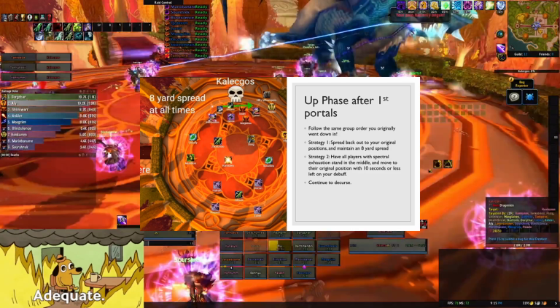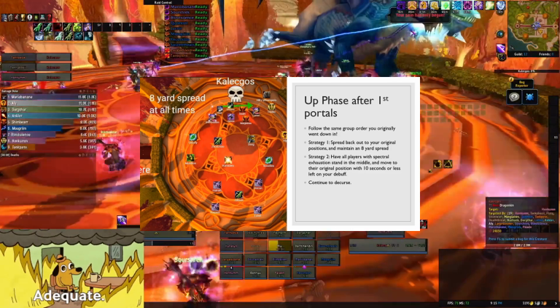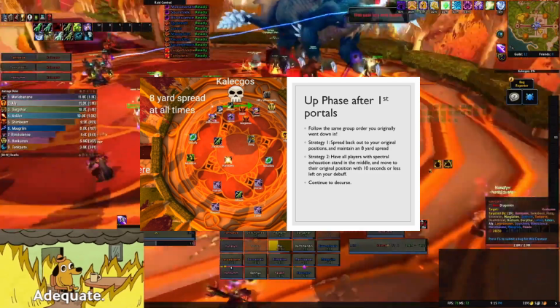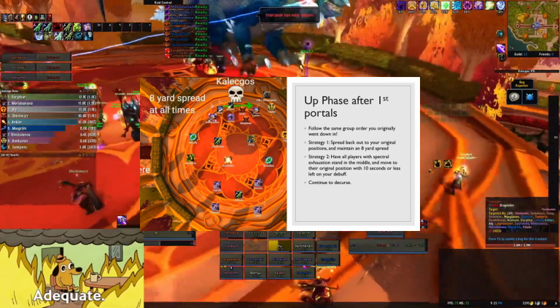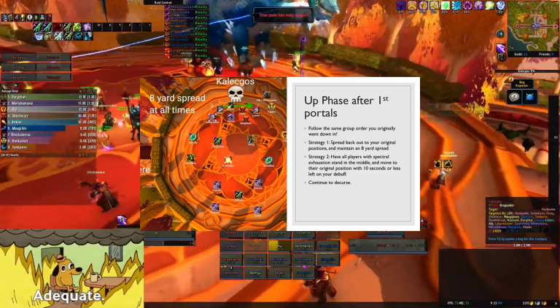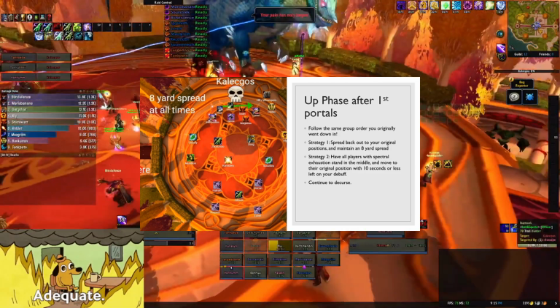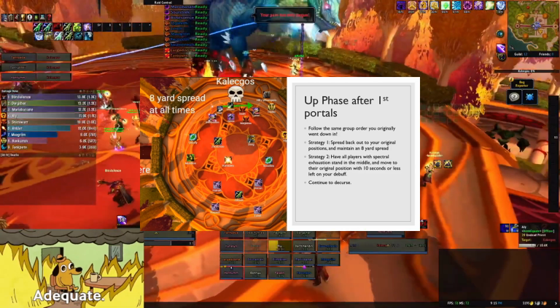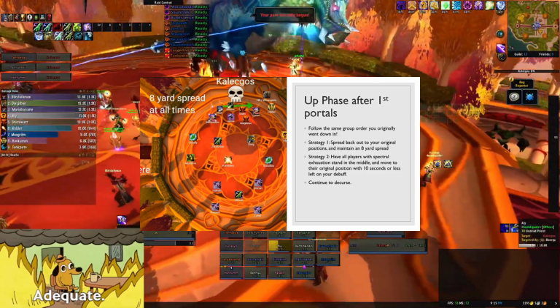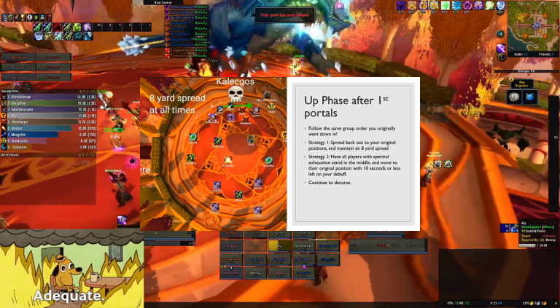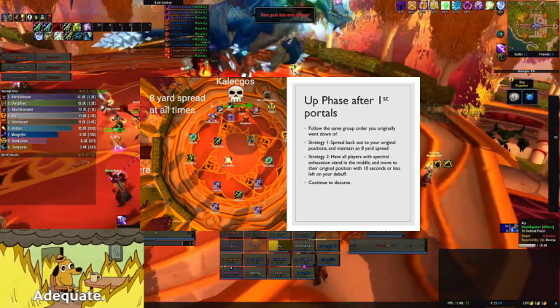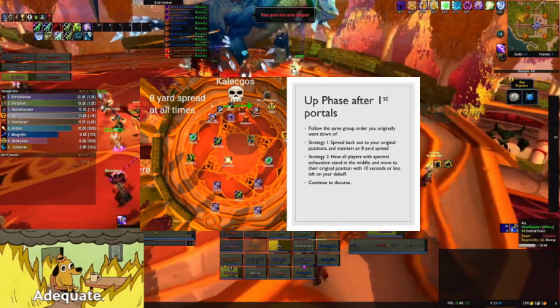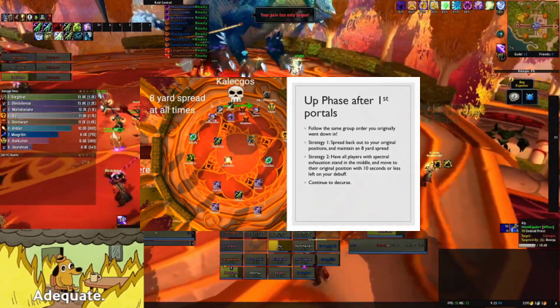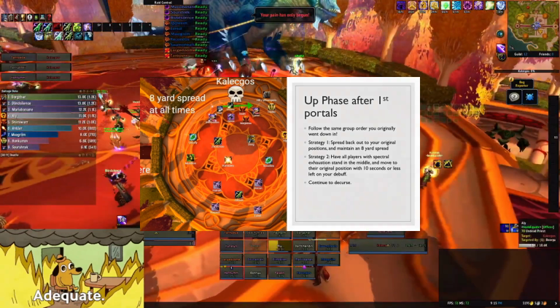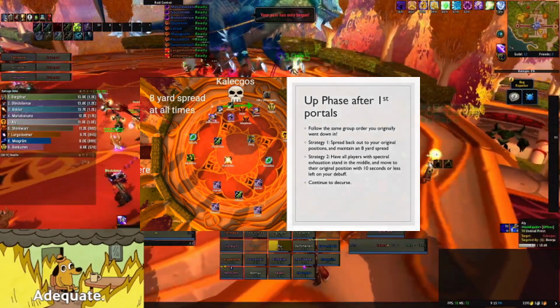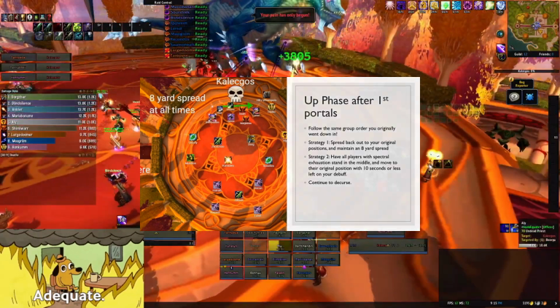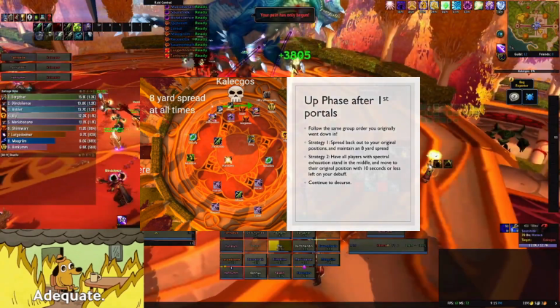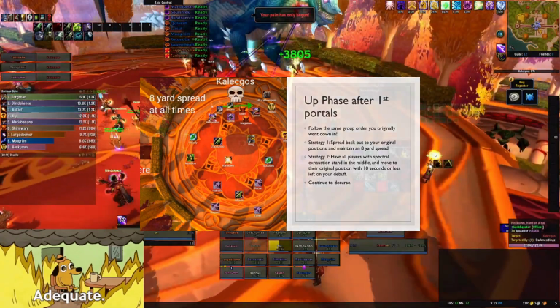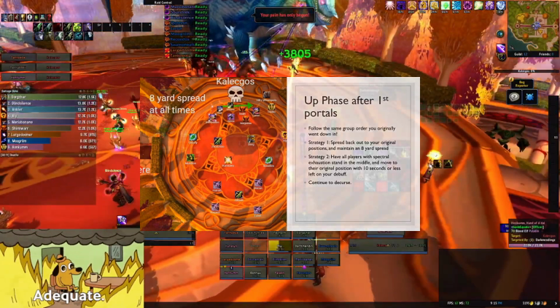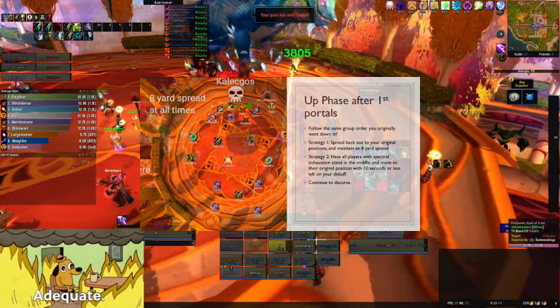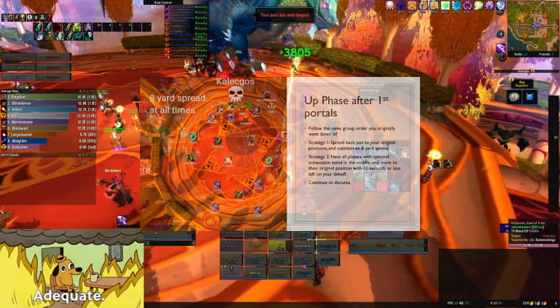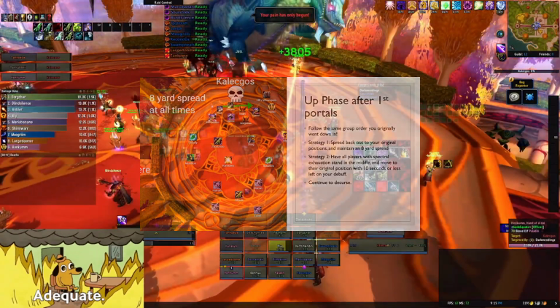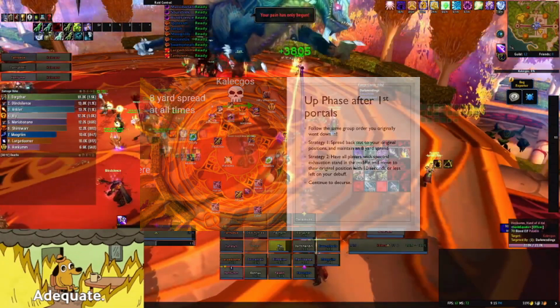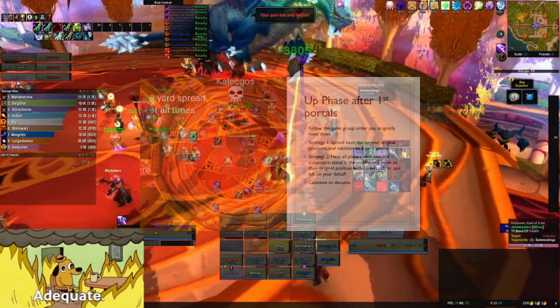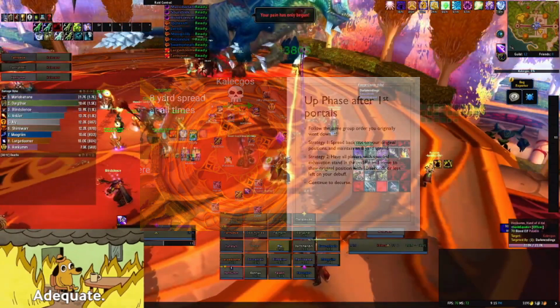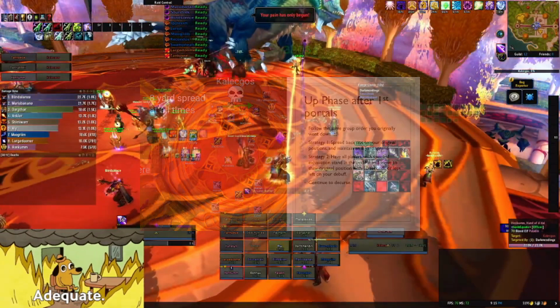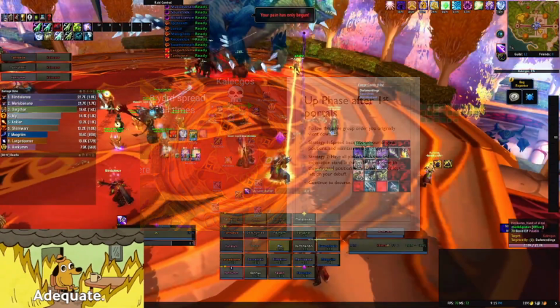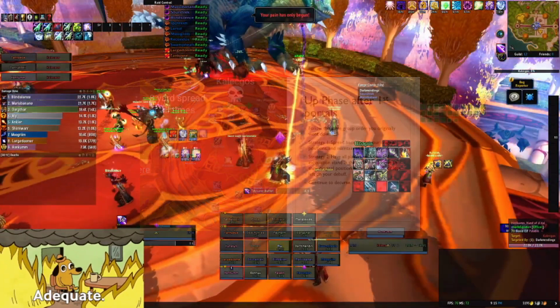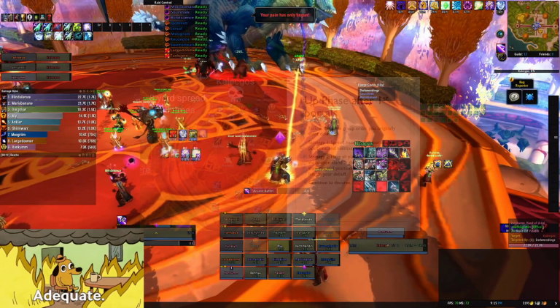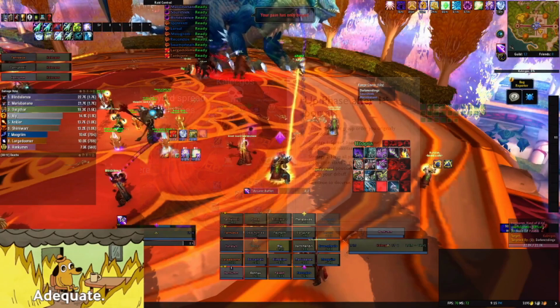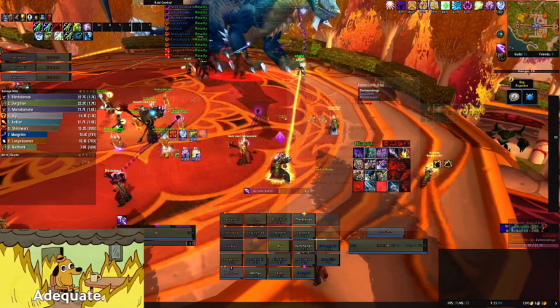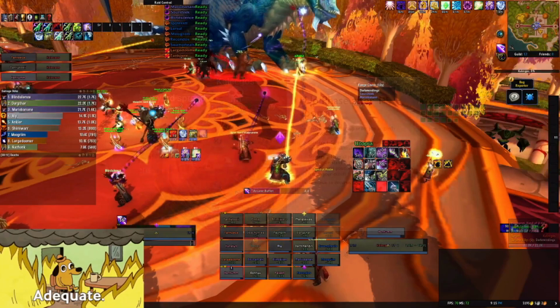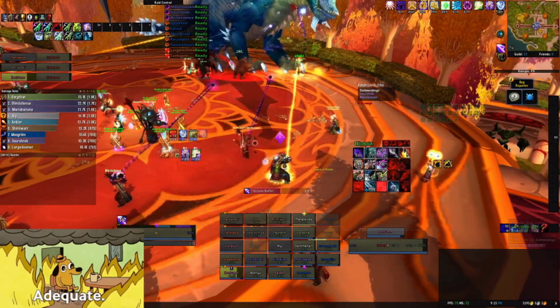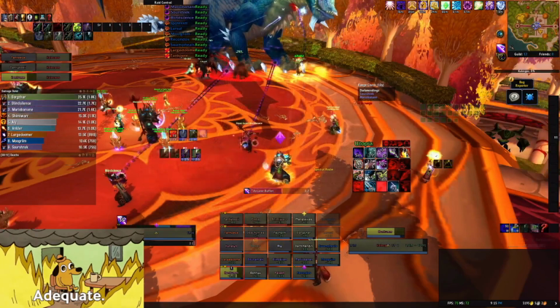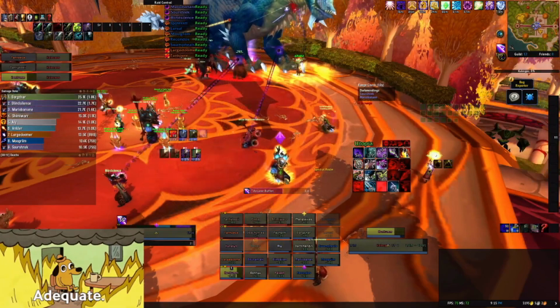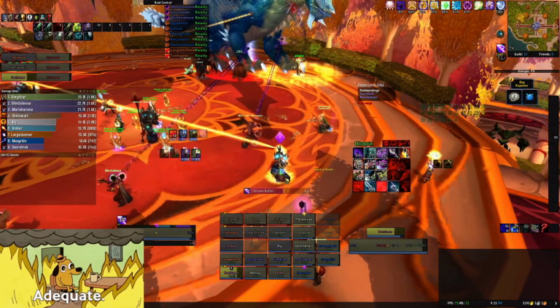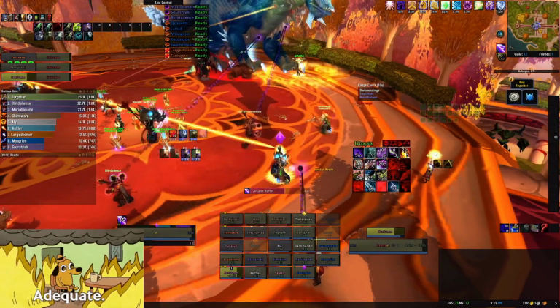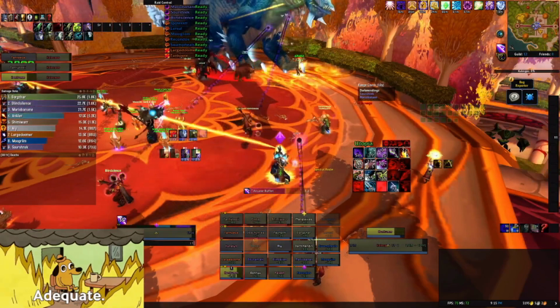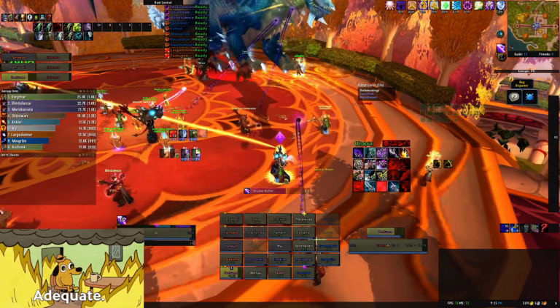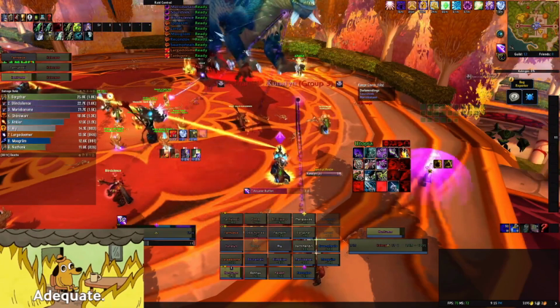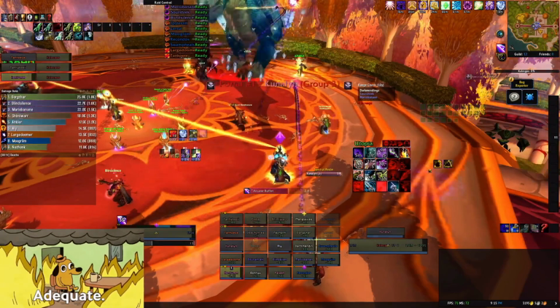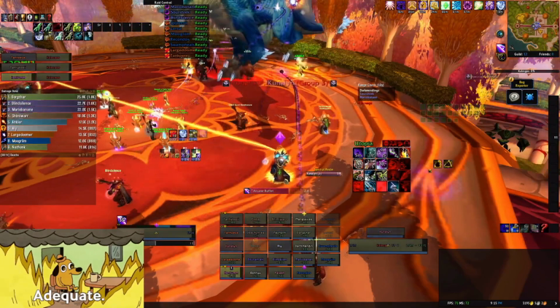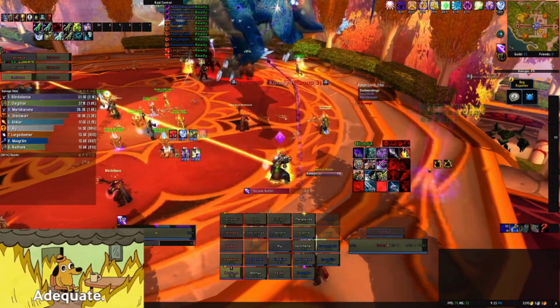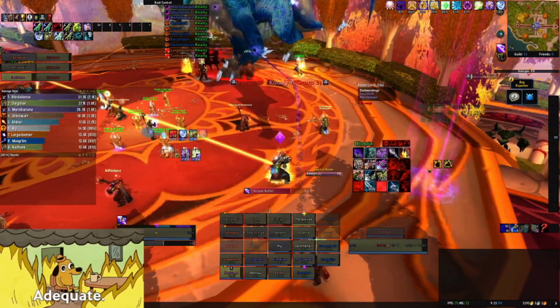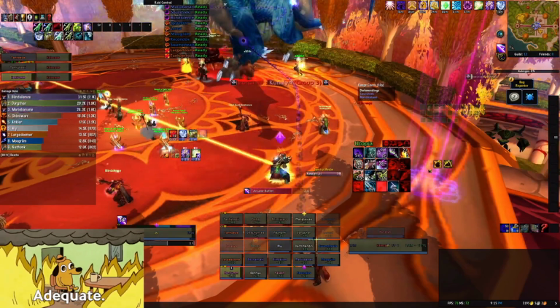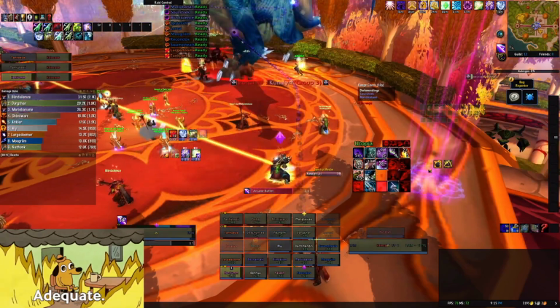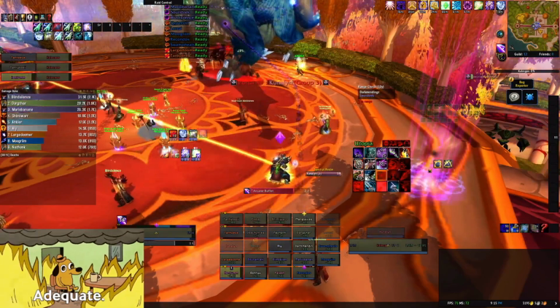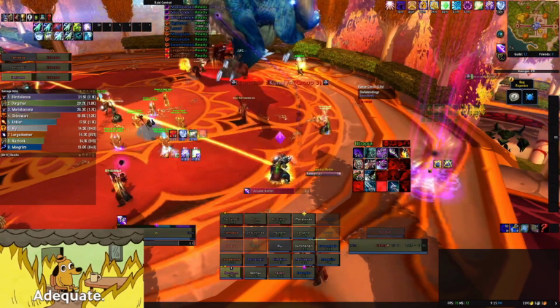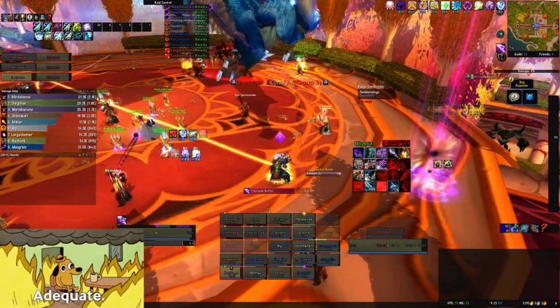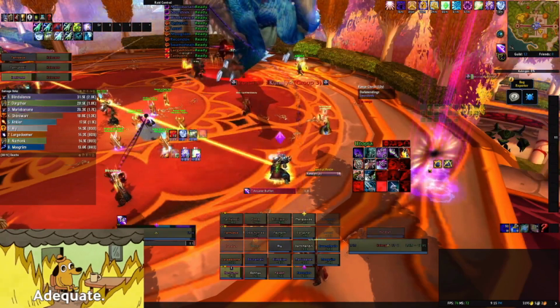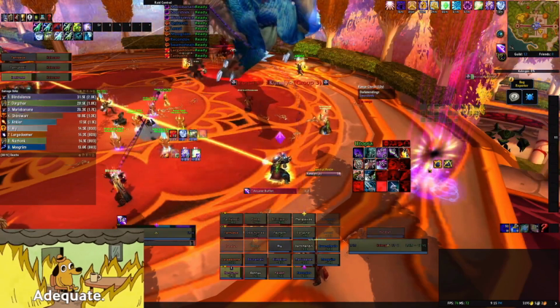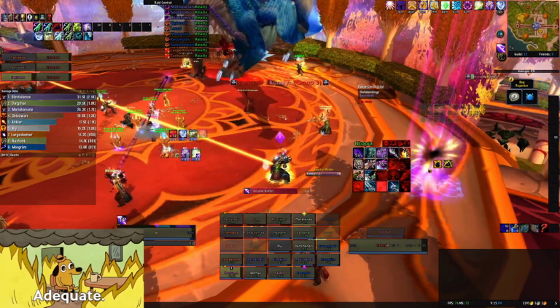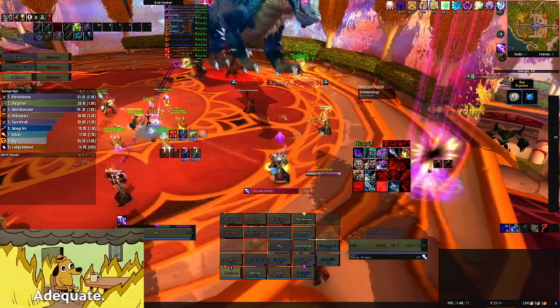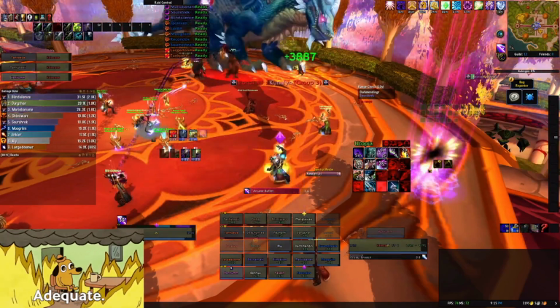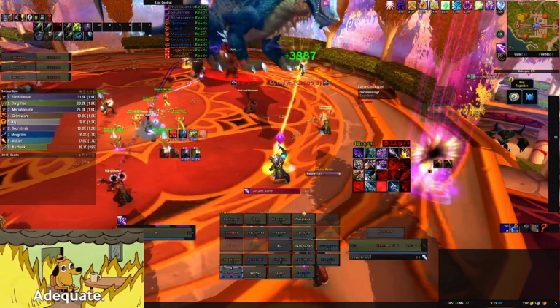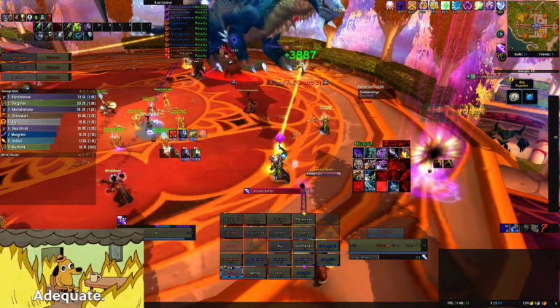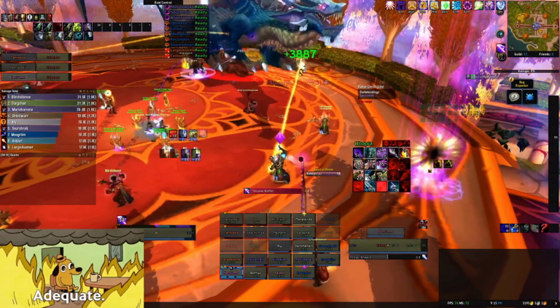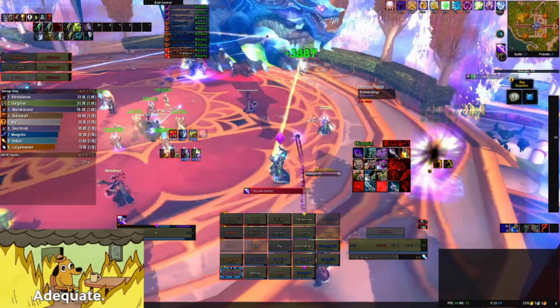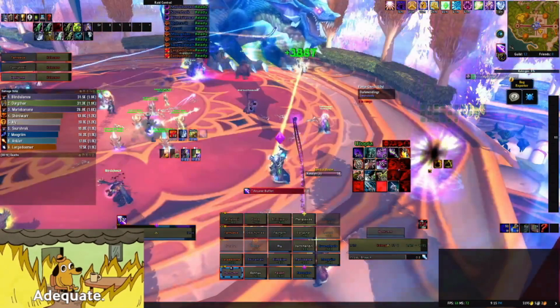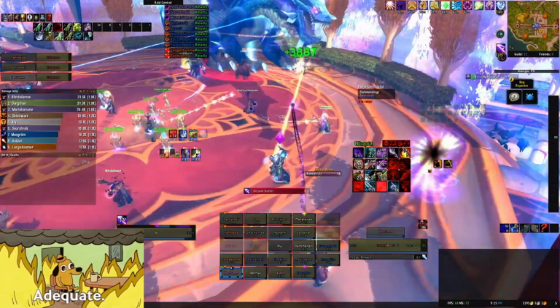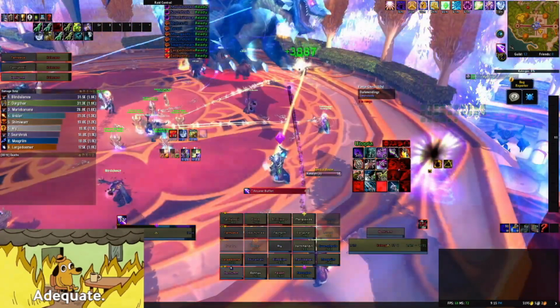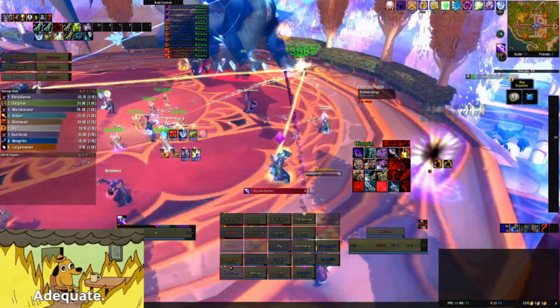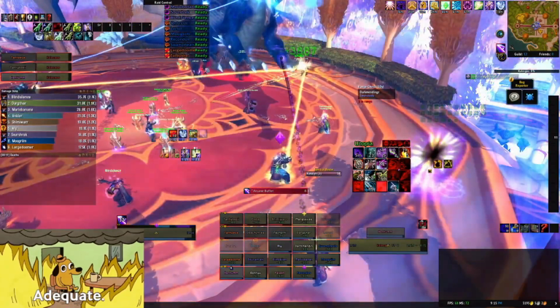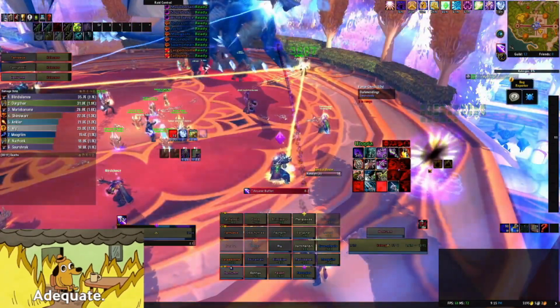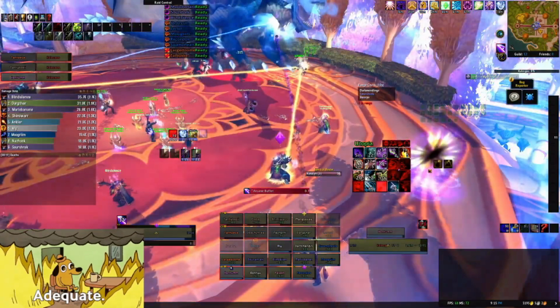You want to either go back to original positions or stack in the middle until you have 10 seconds left on Spectral Exhaustion. This is up to your Raid Leader.